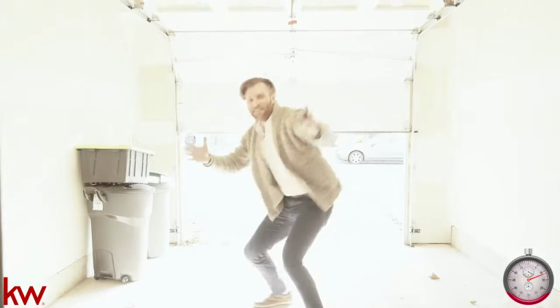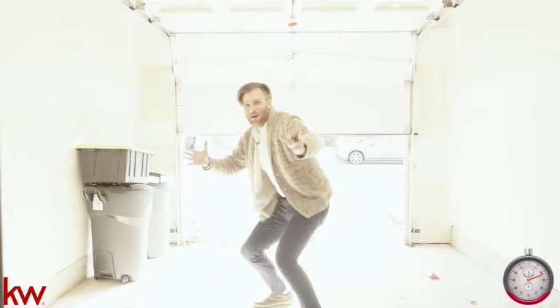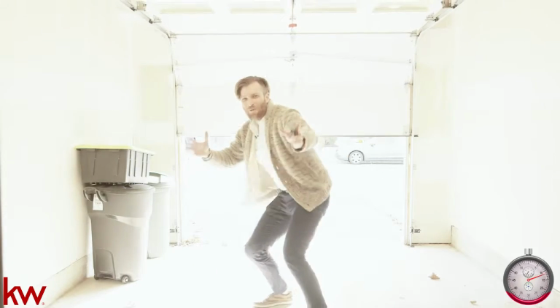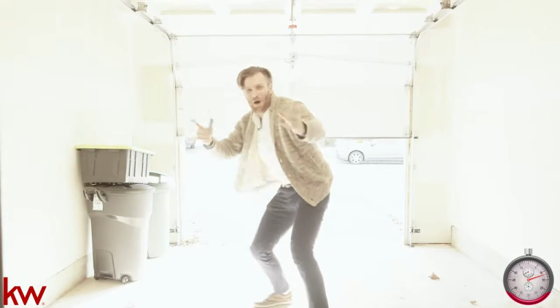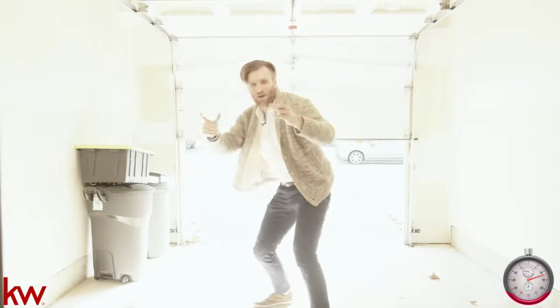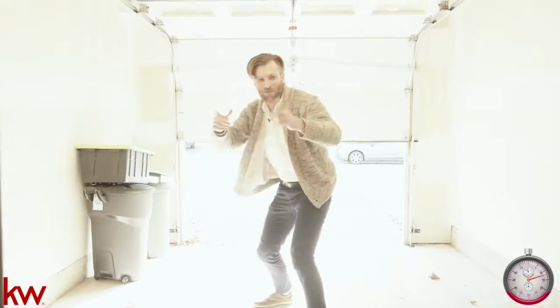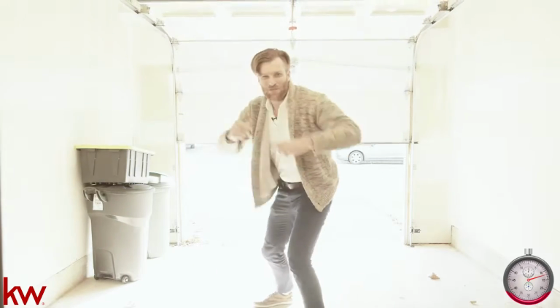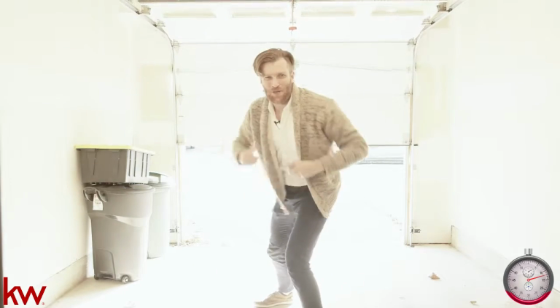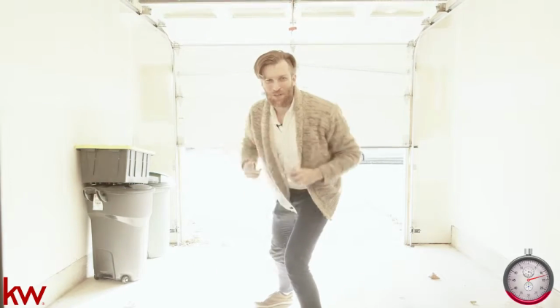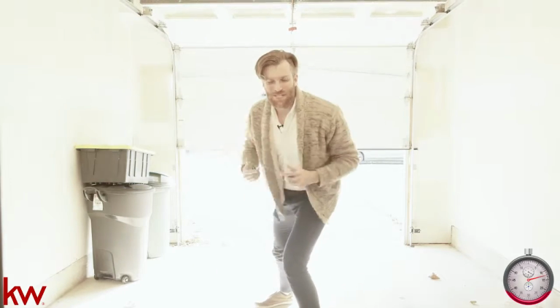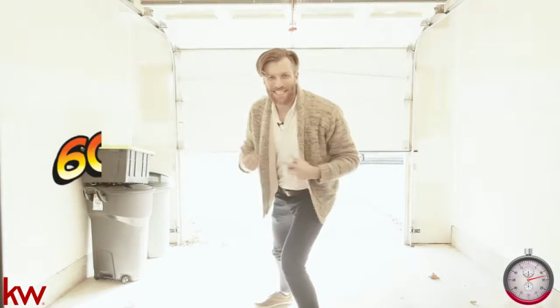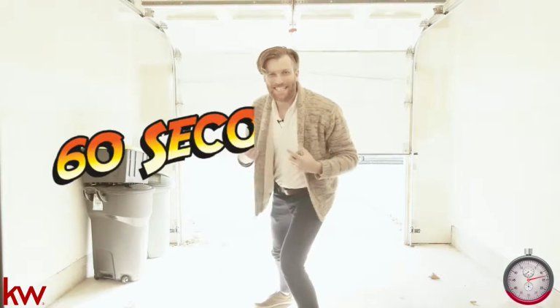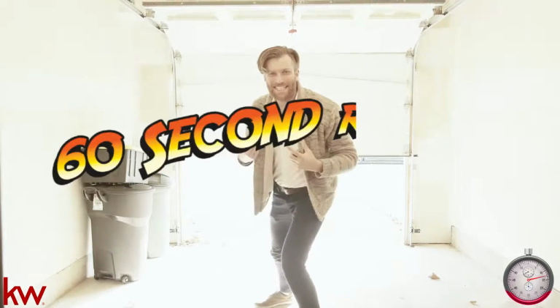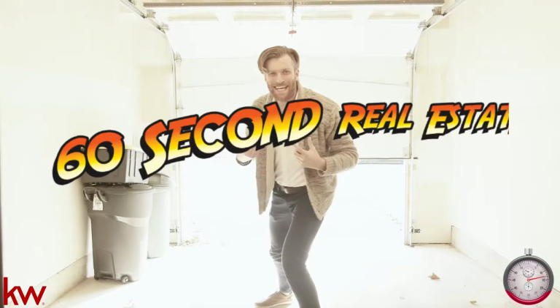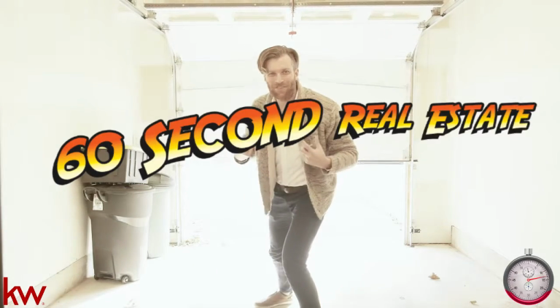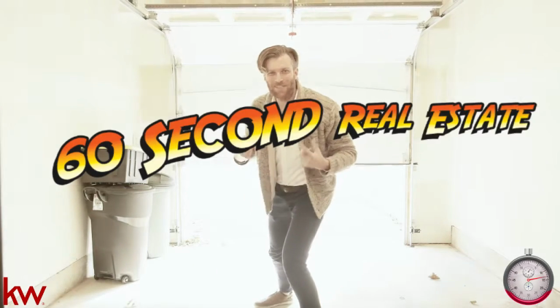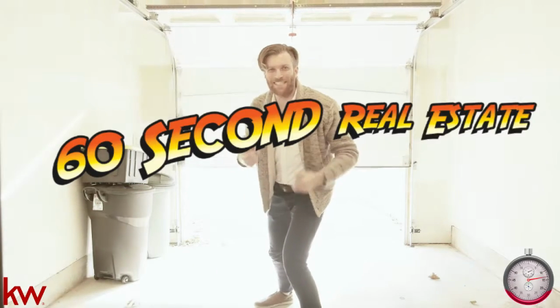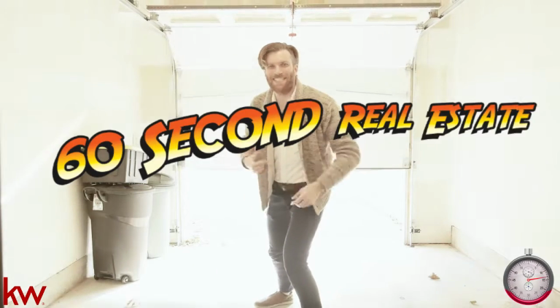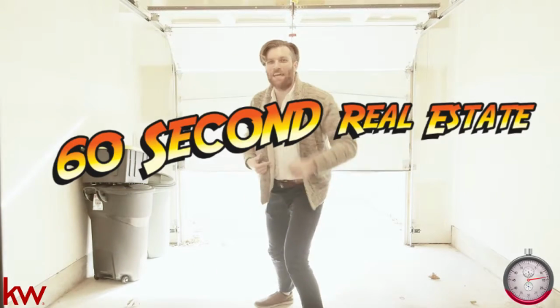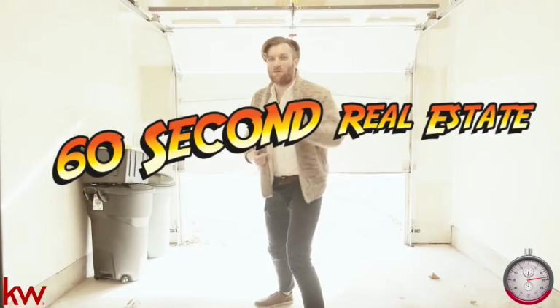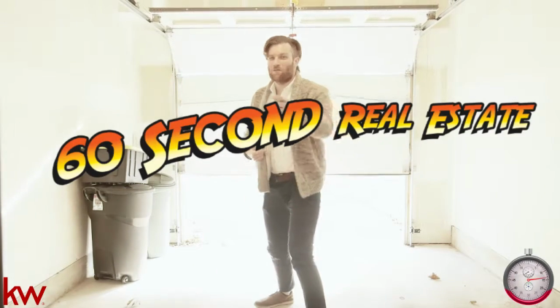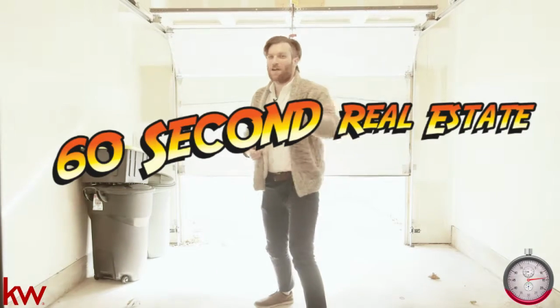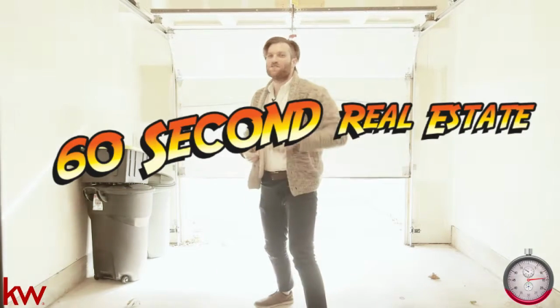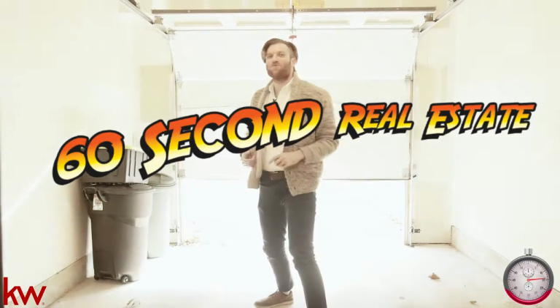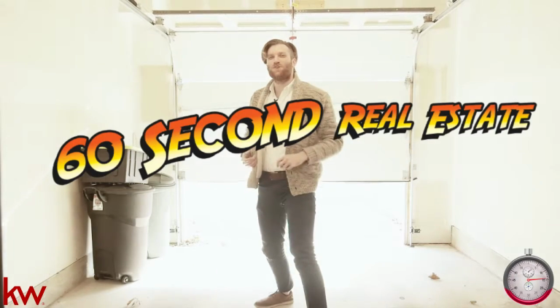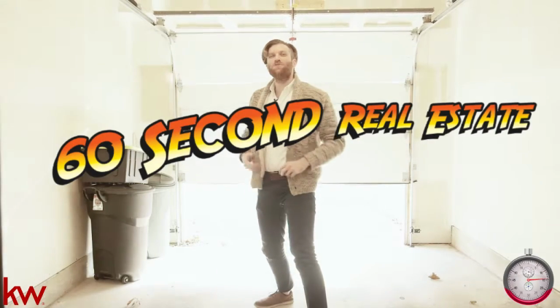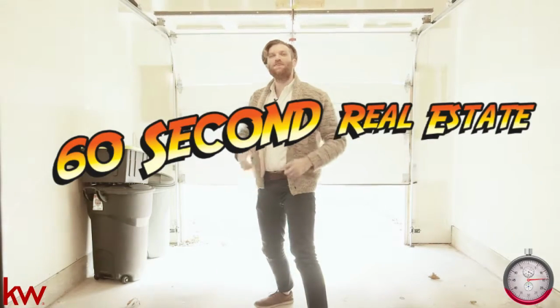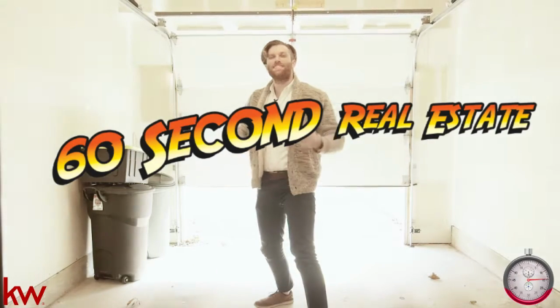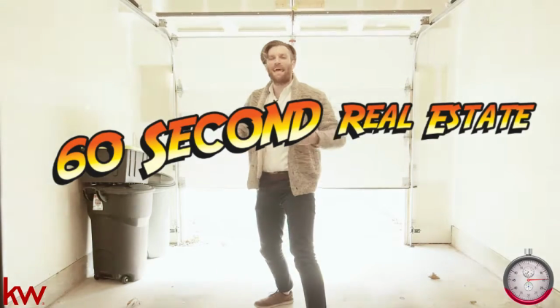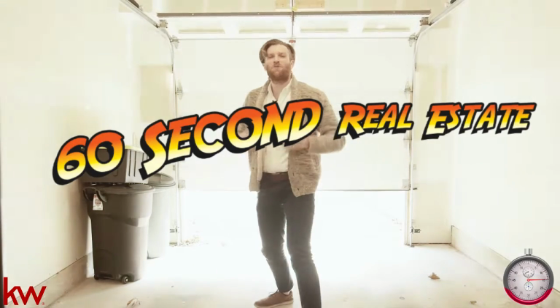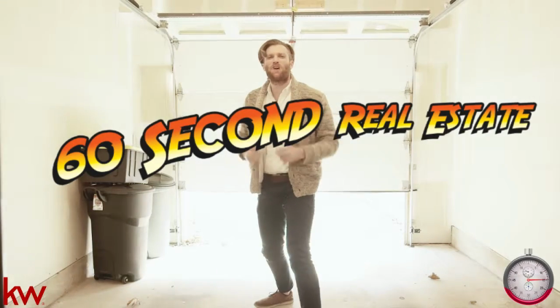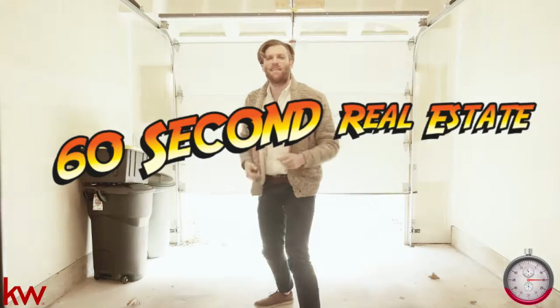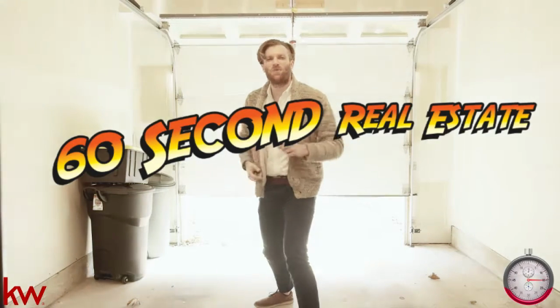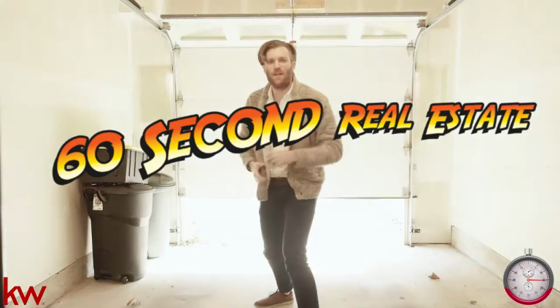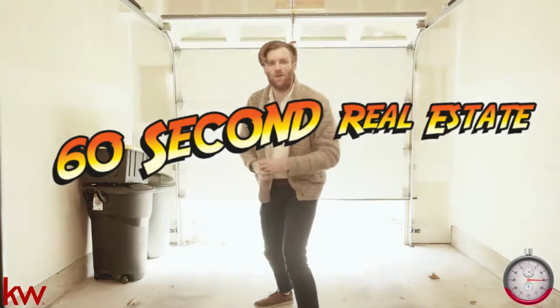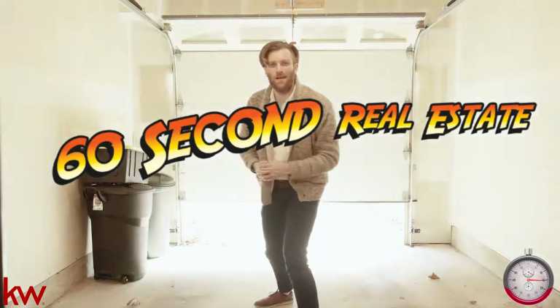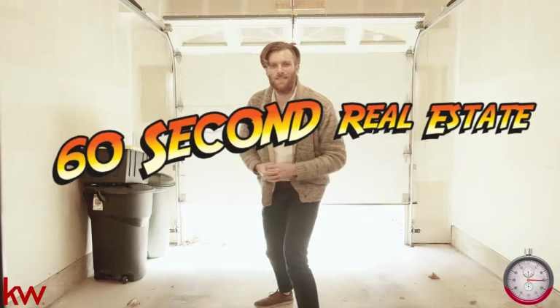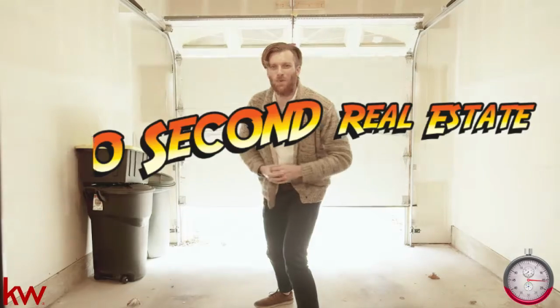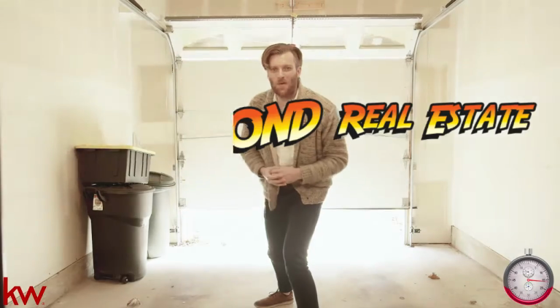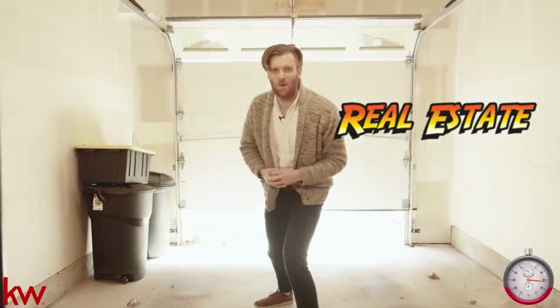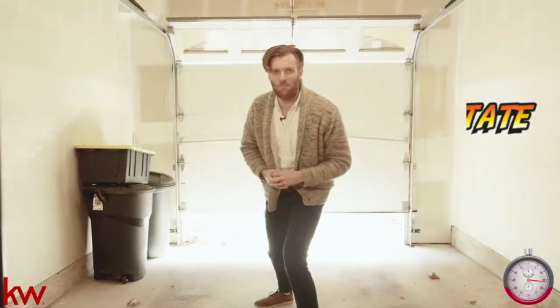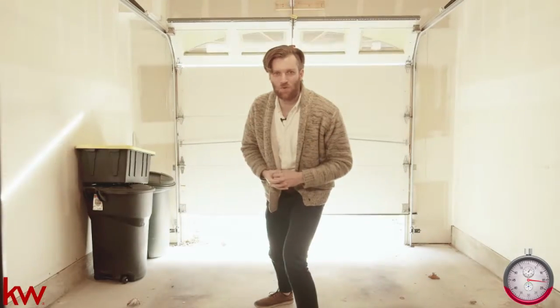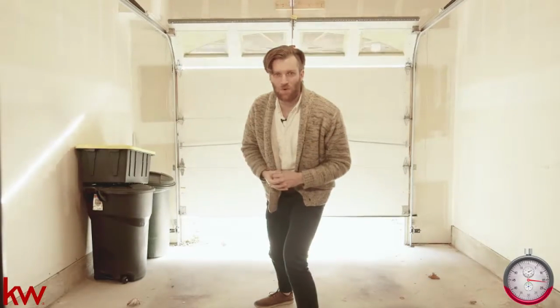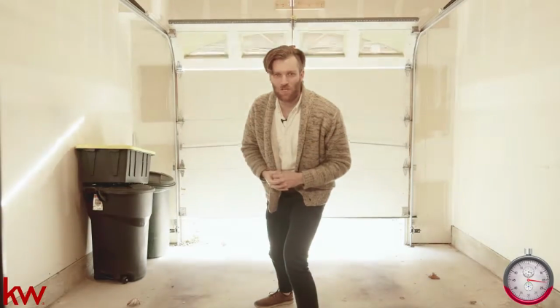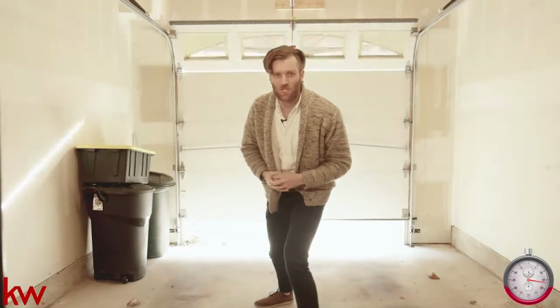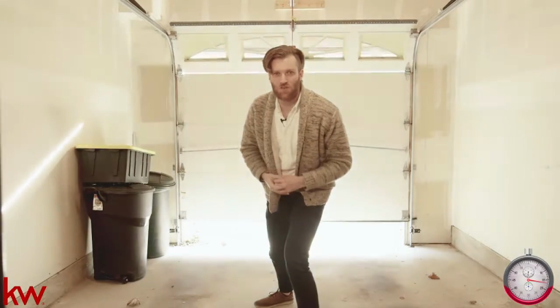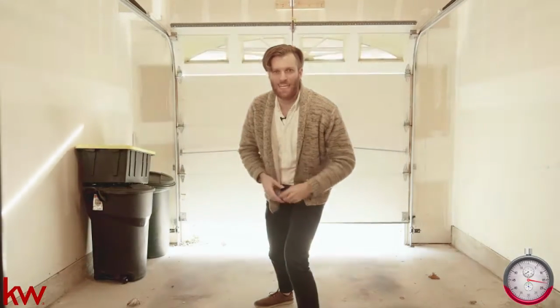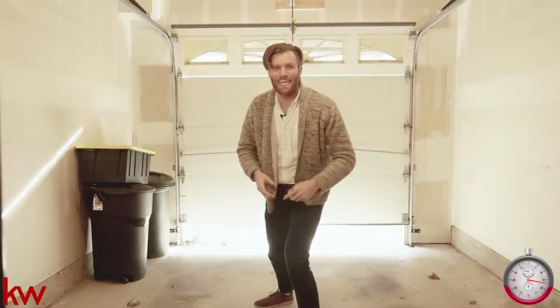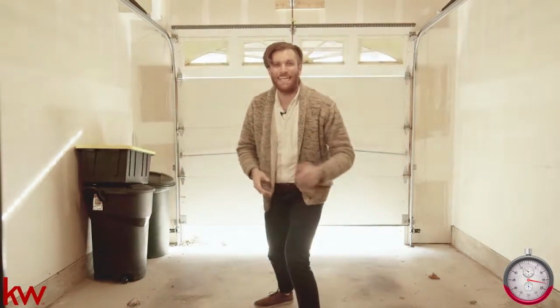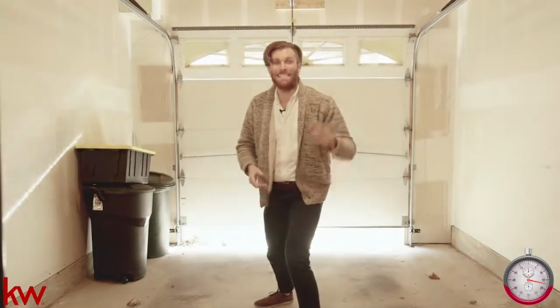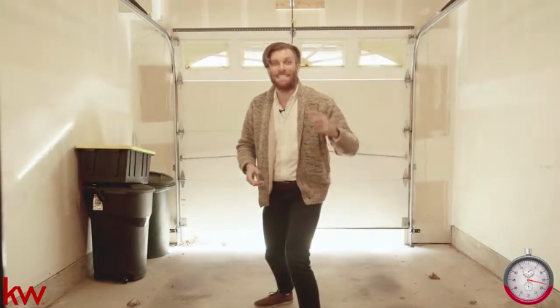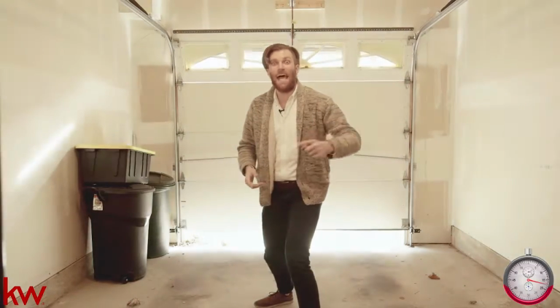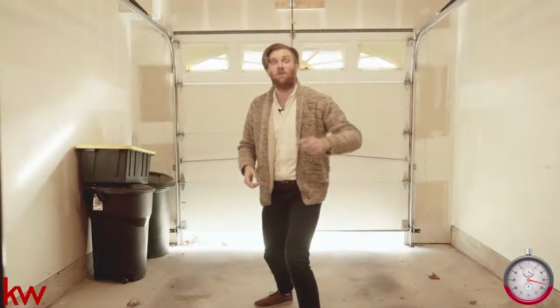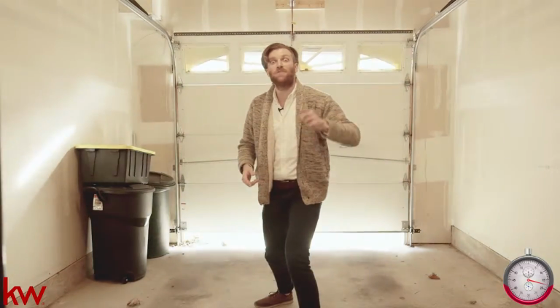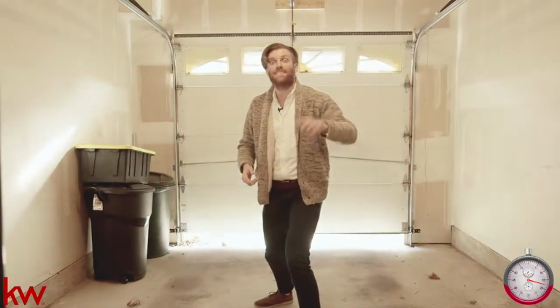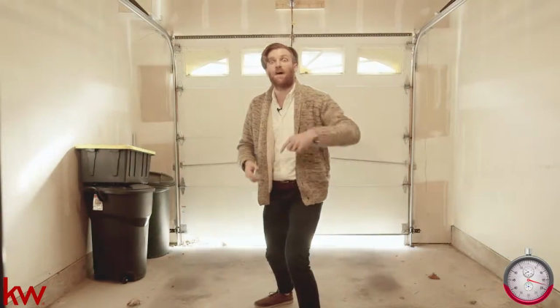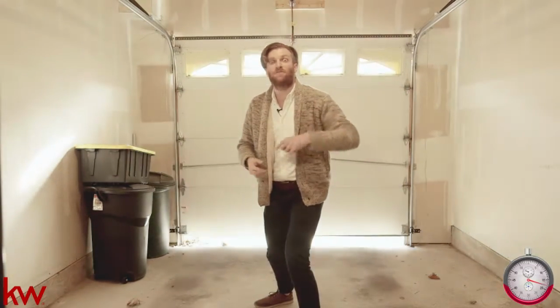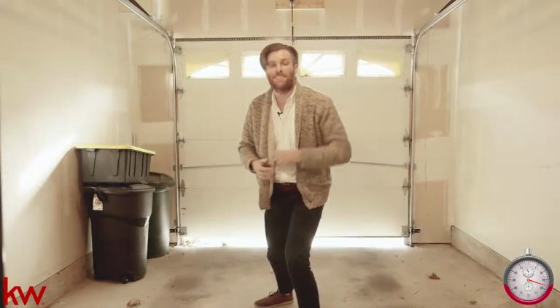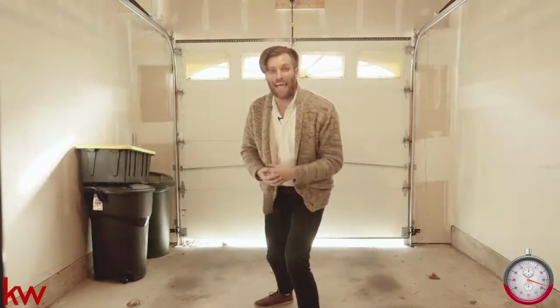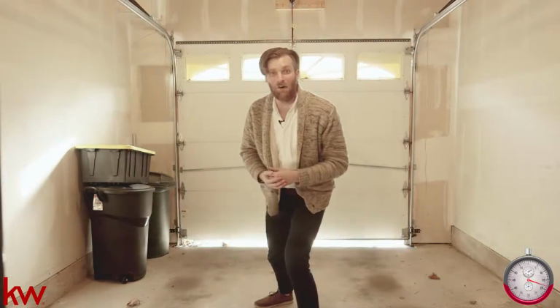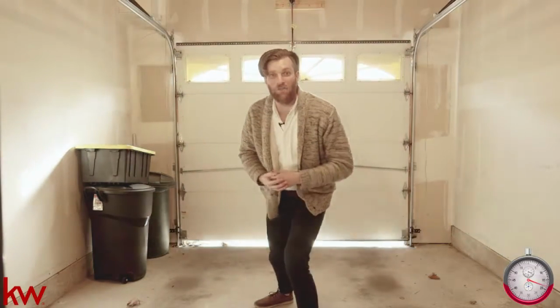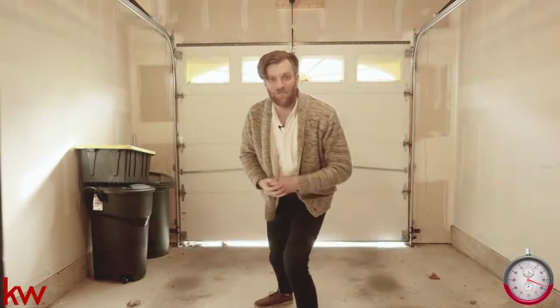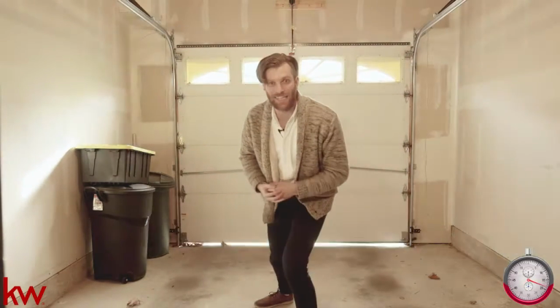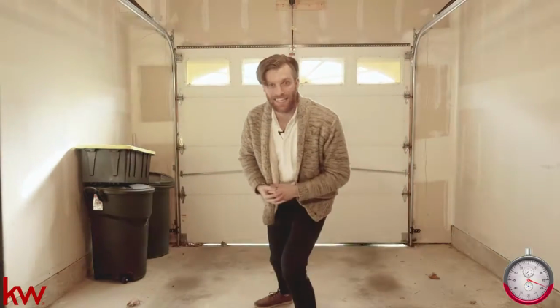Welcome to another 60 Second Real Estate with Rafe Sheru. Today we're at 2121 Verona Street in South Philly.